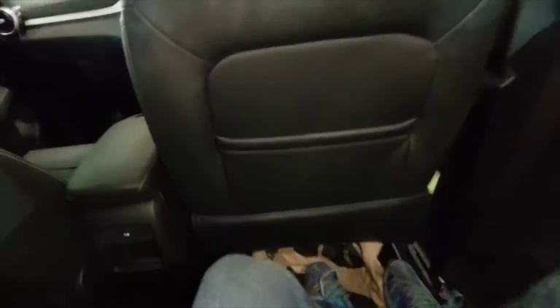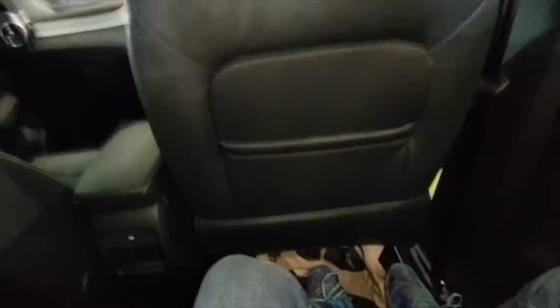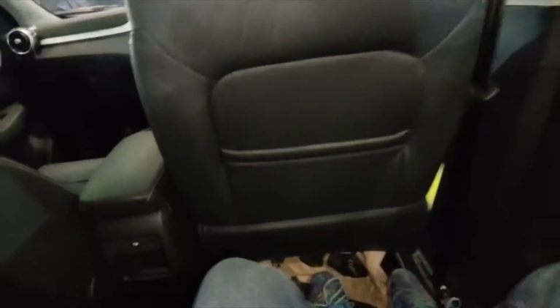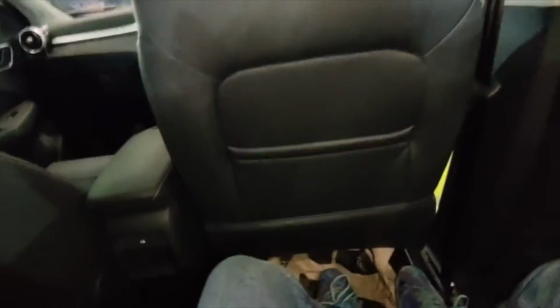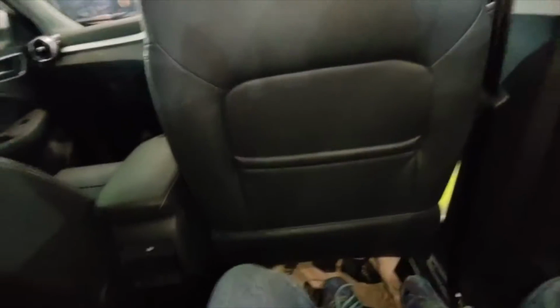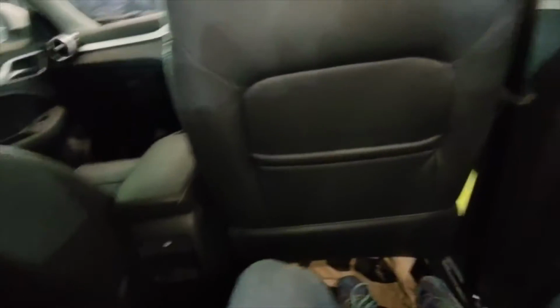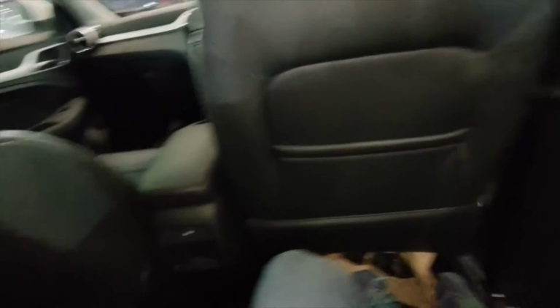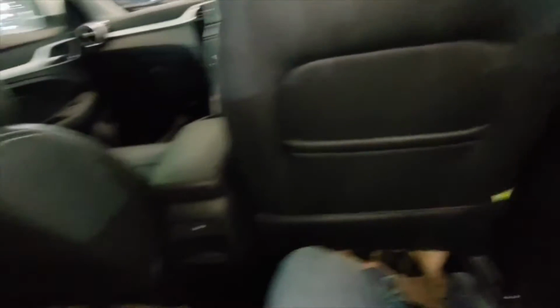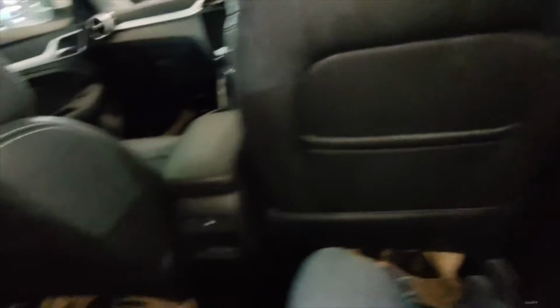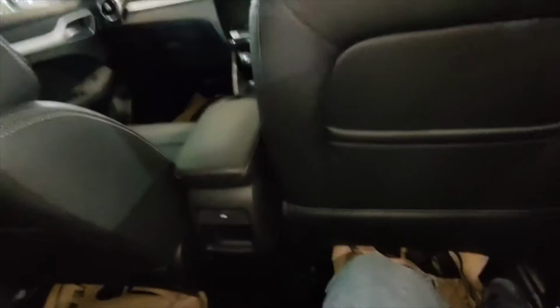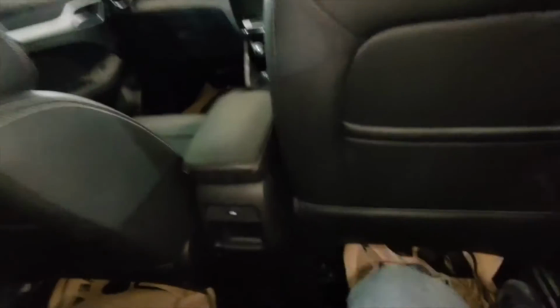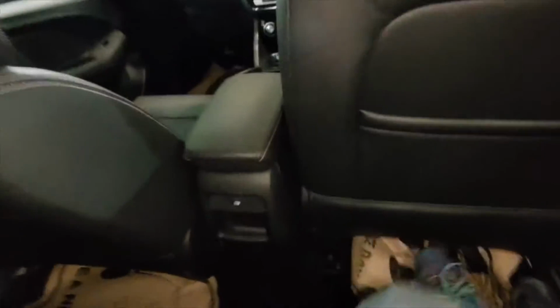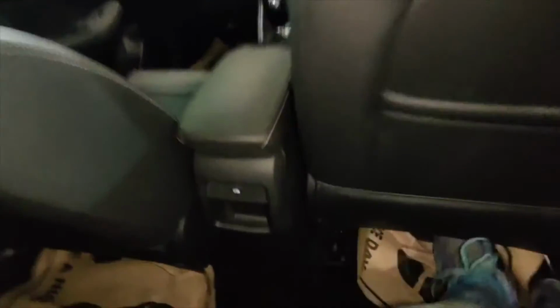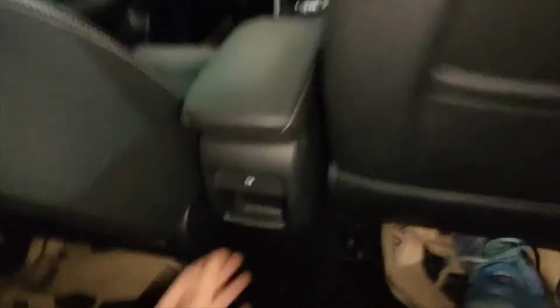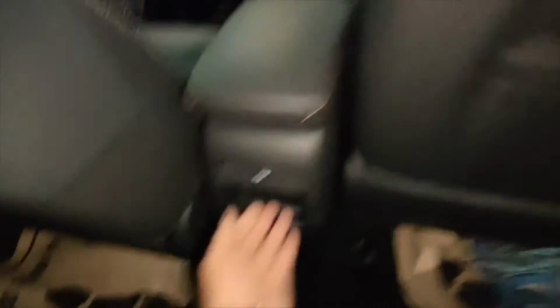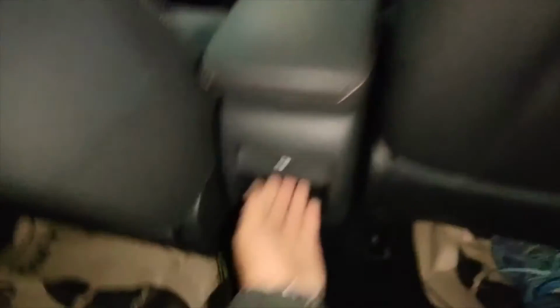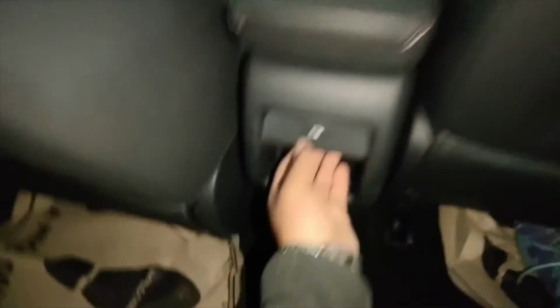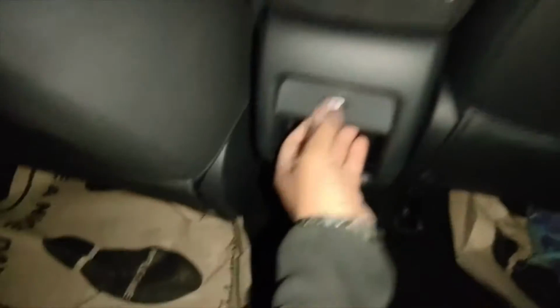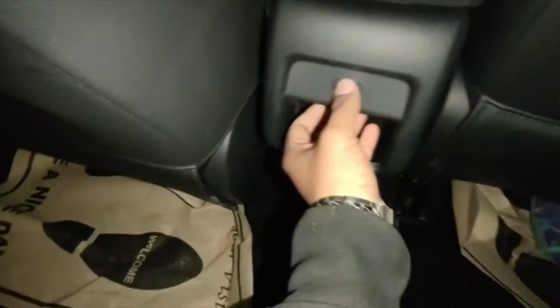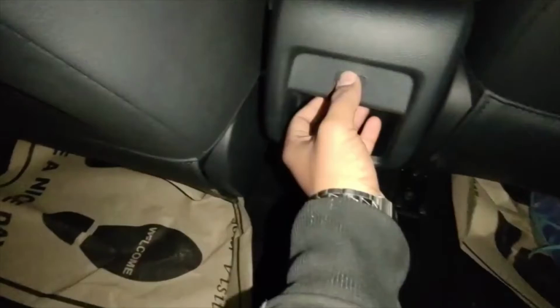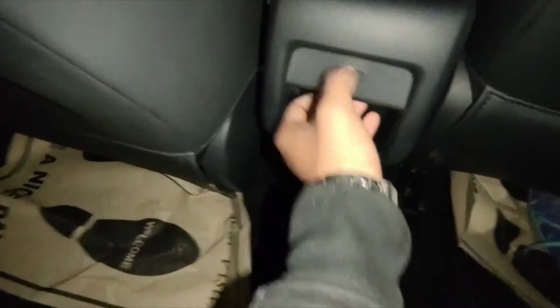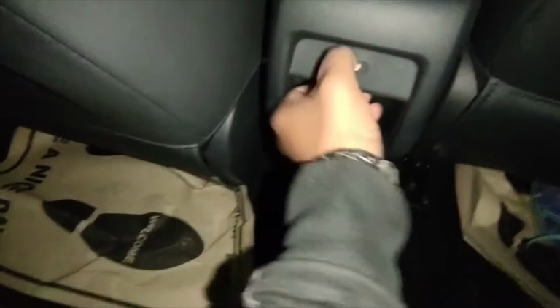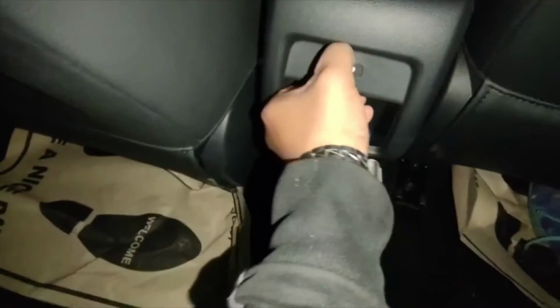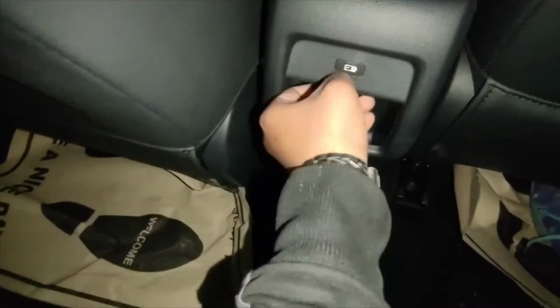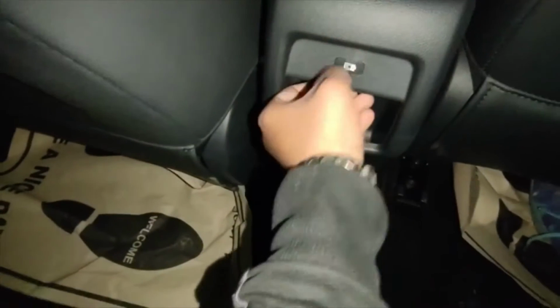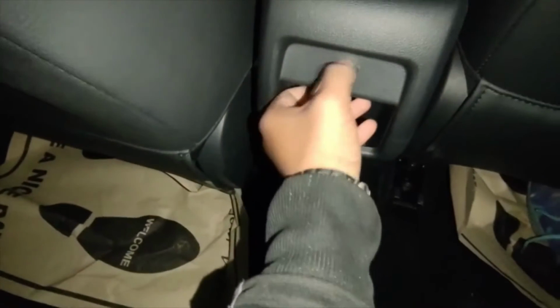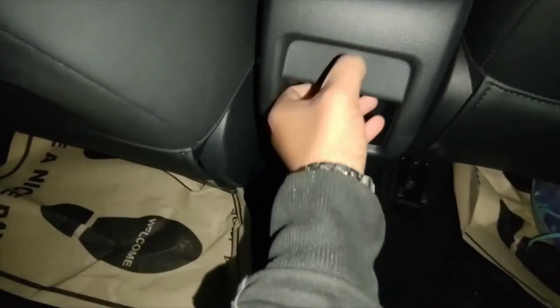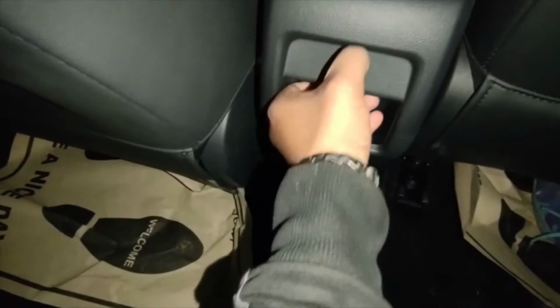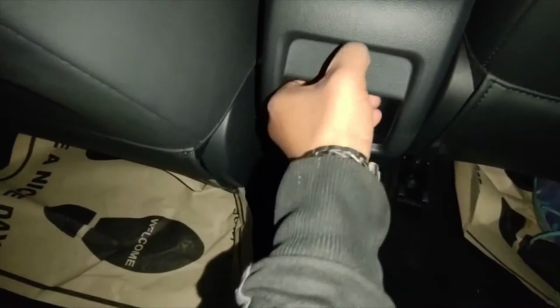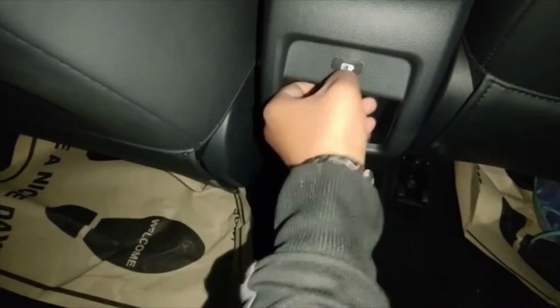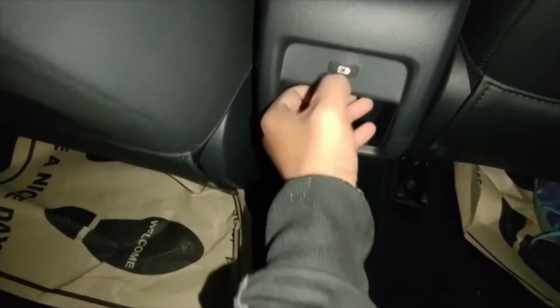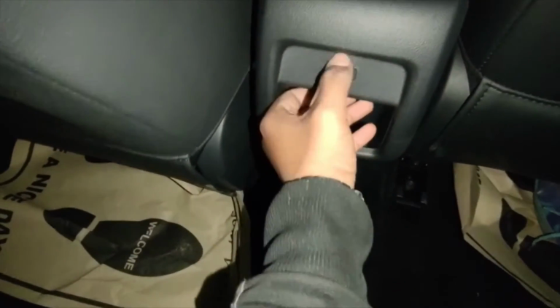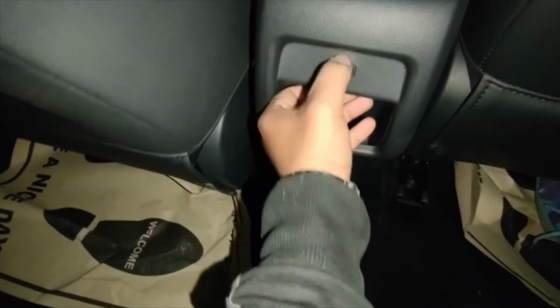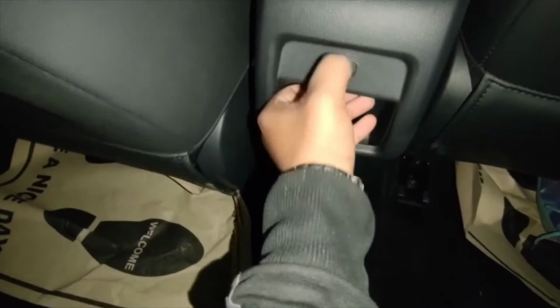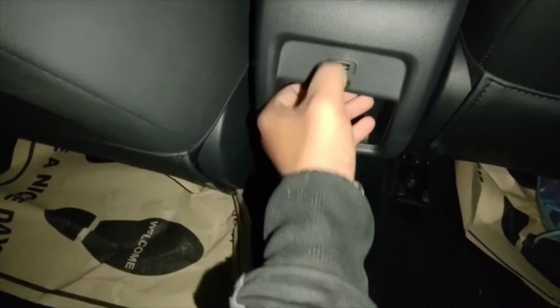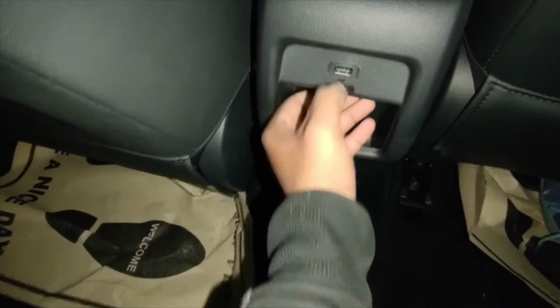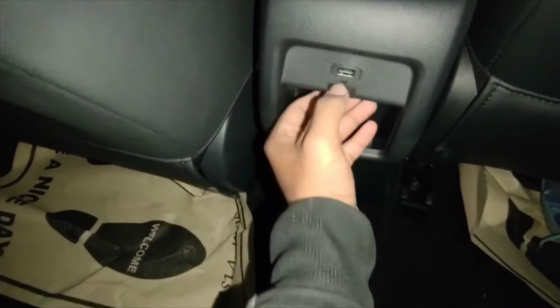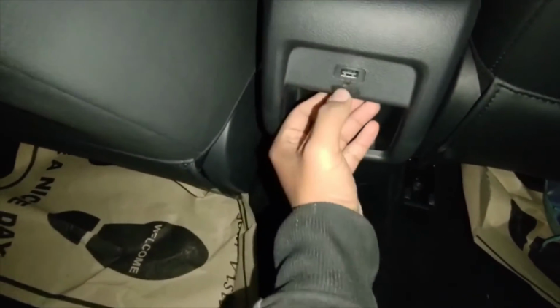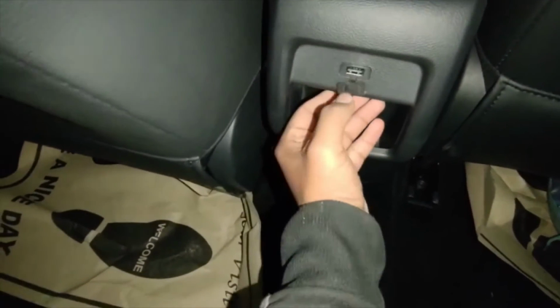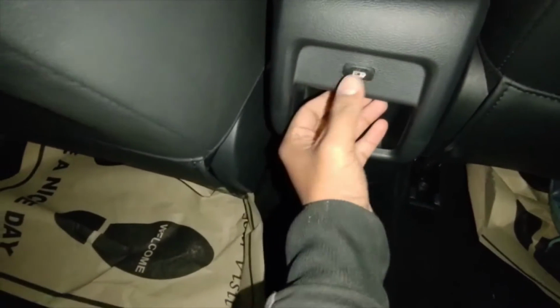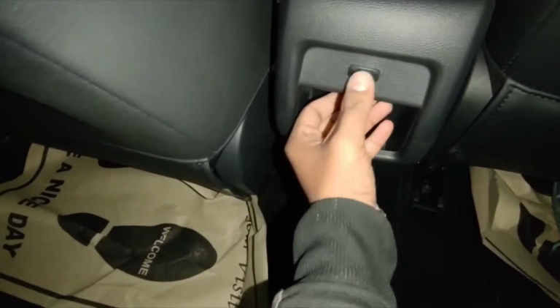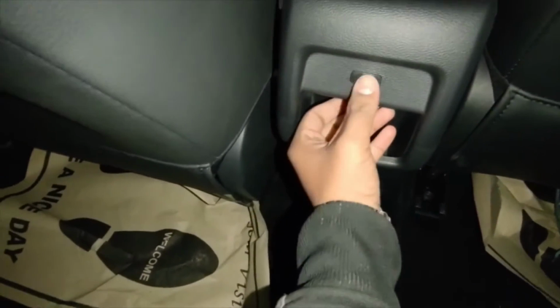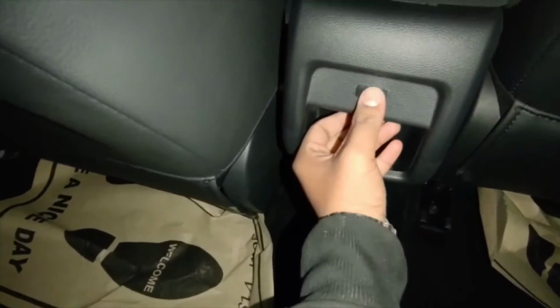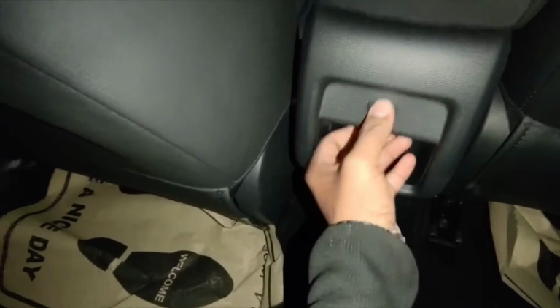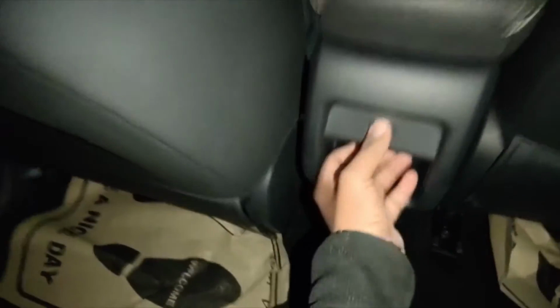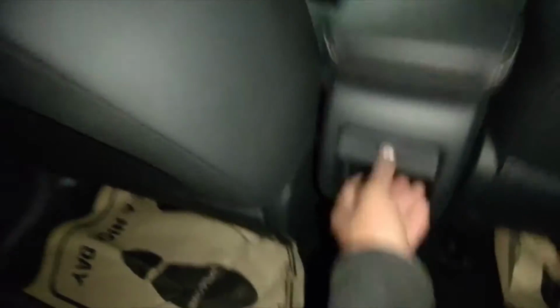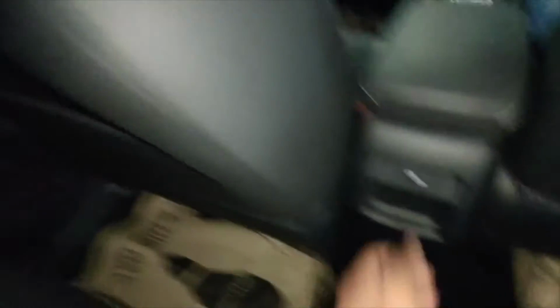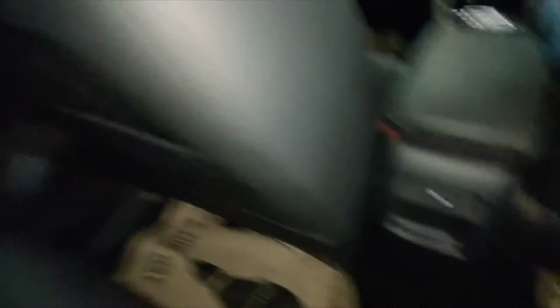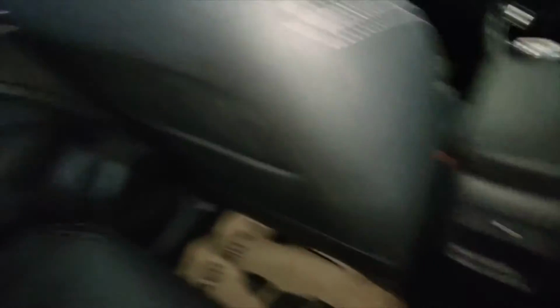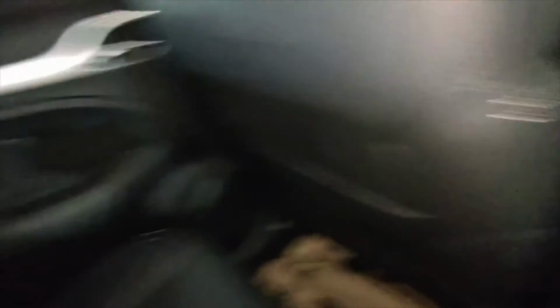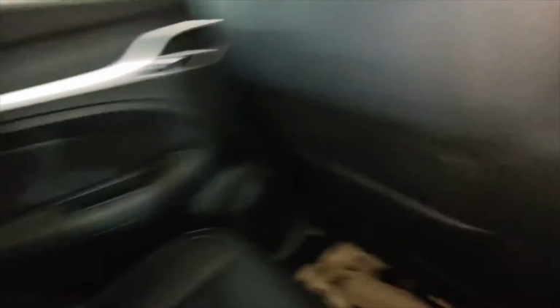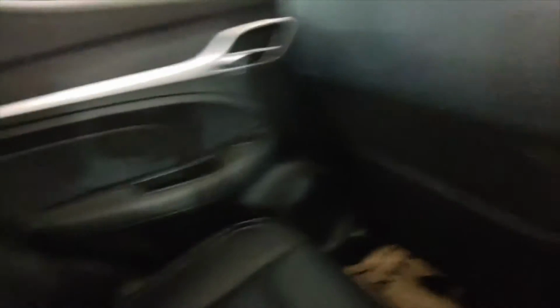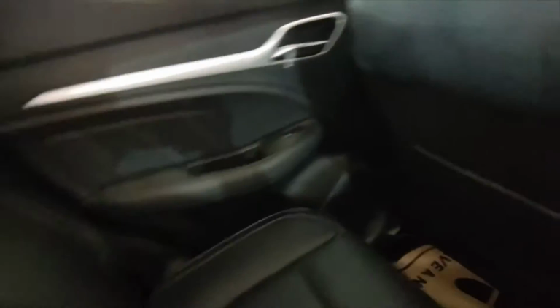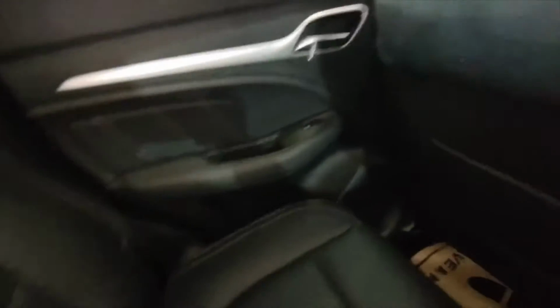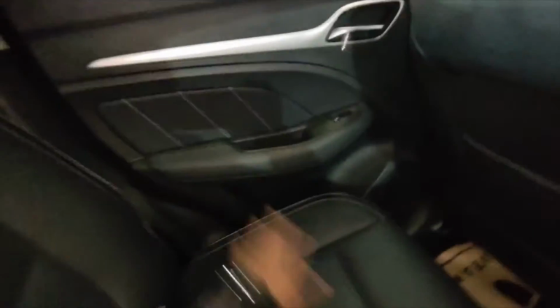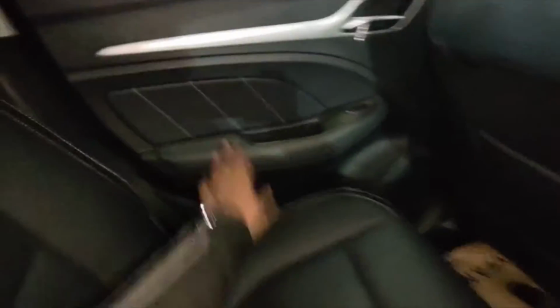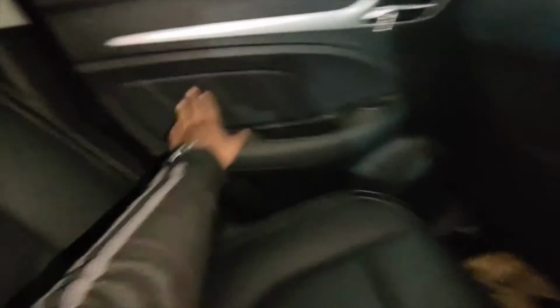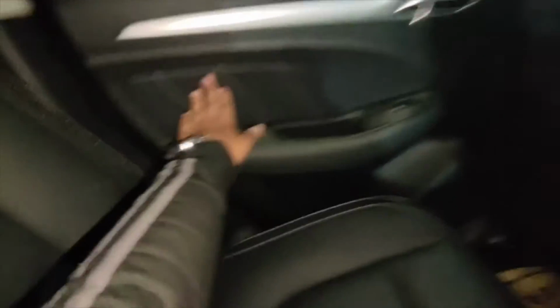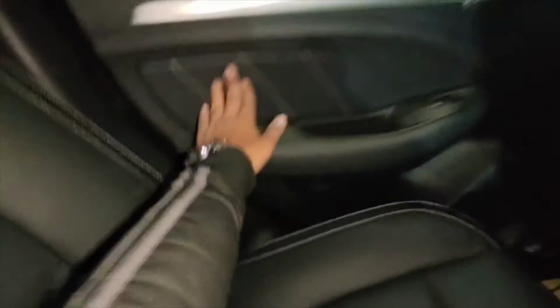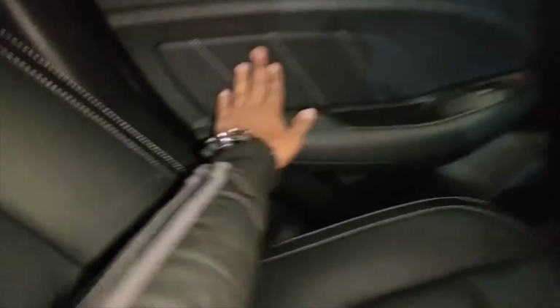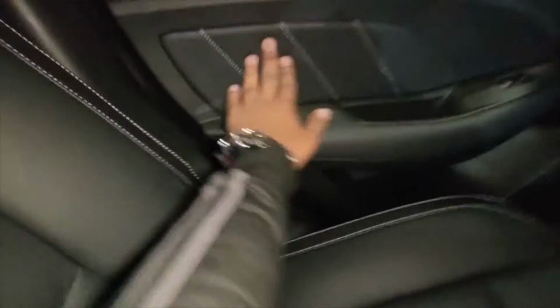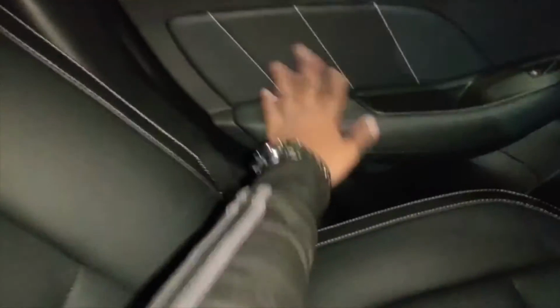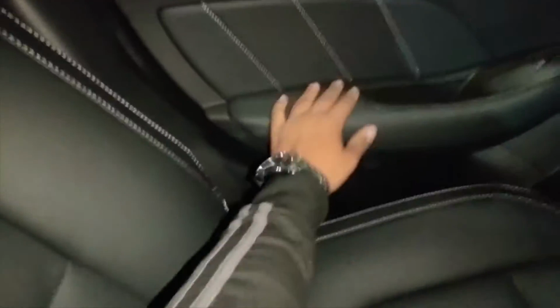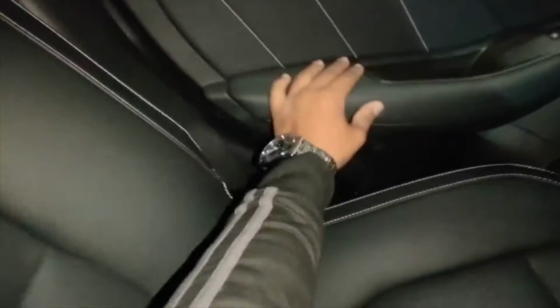Now I'll show you both the front and rear. This is the rear space. You can see some charging here, and this is our USB charger. The whole interior has a leather finish.